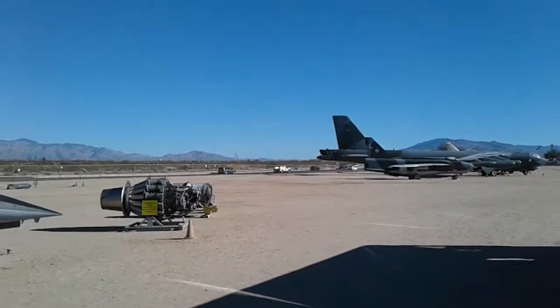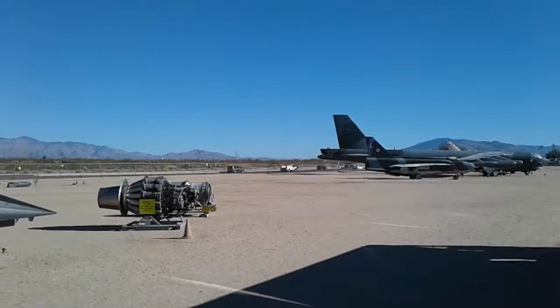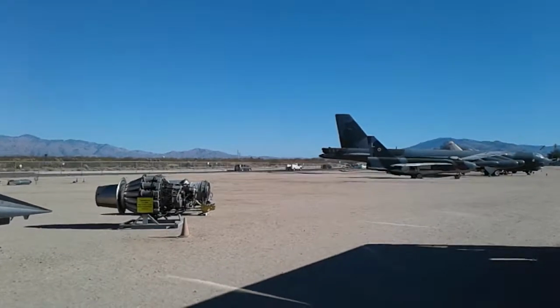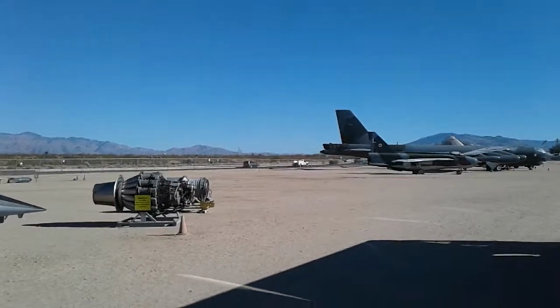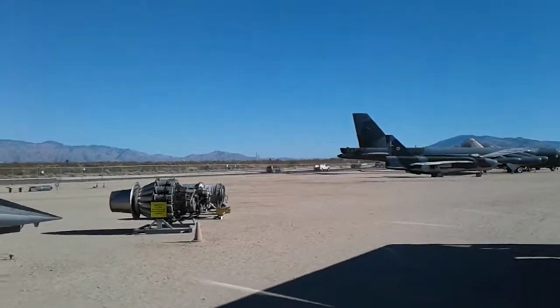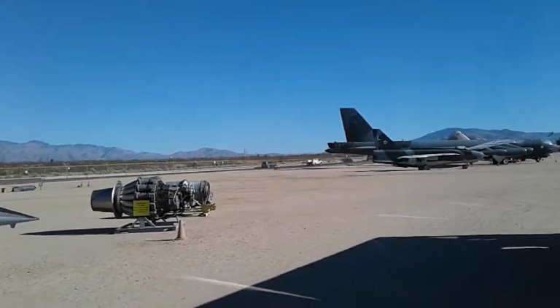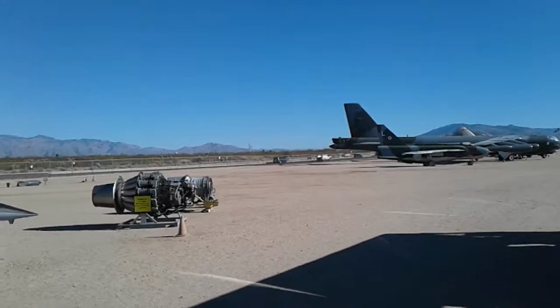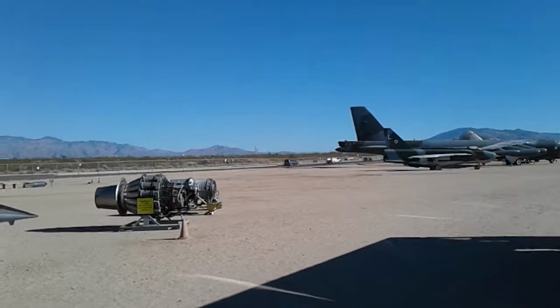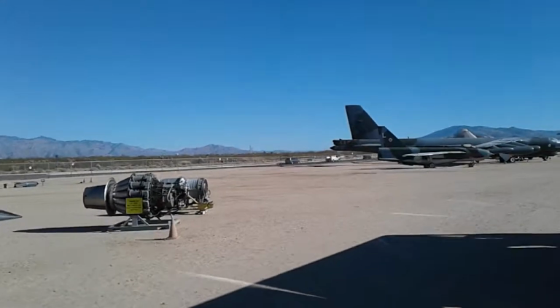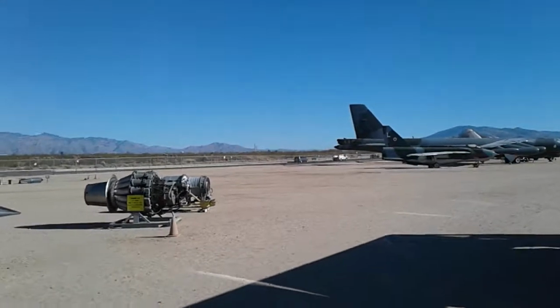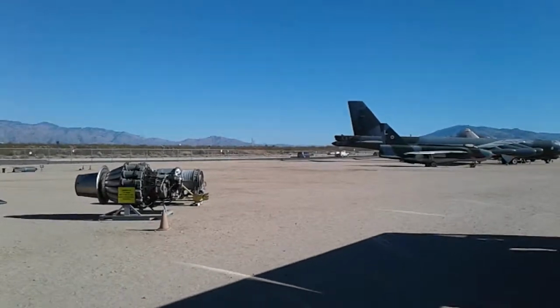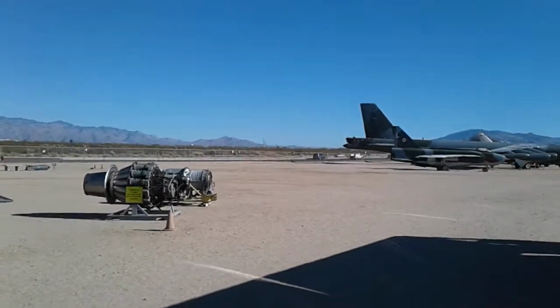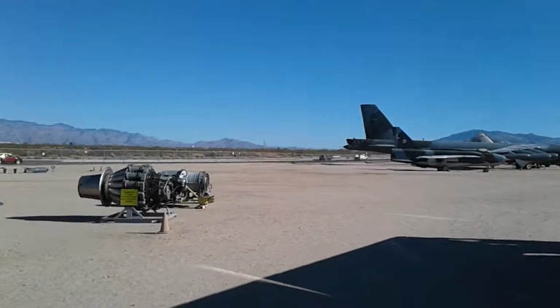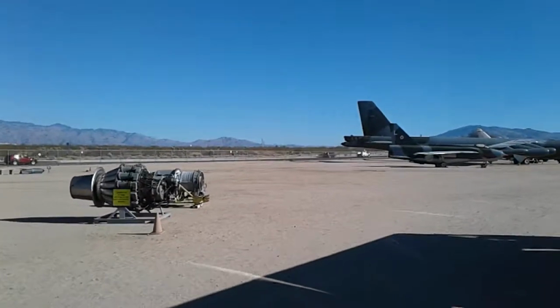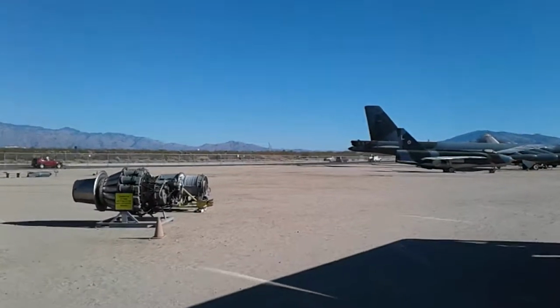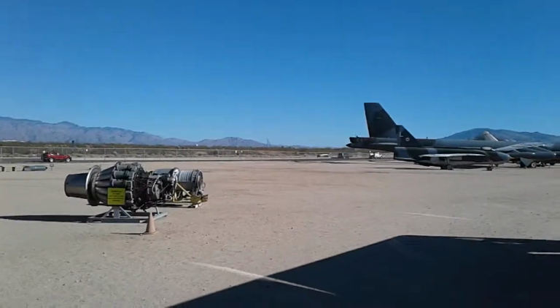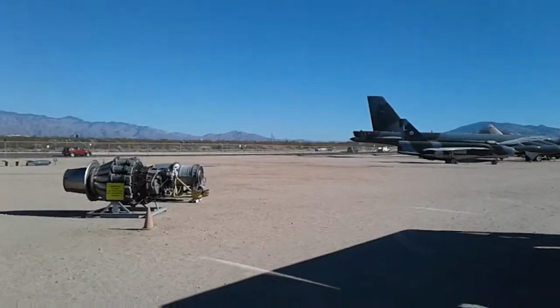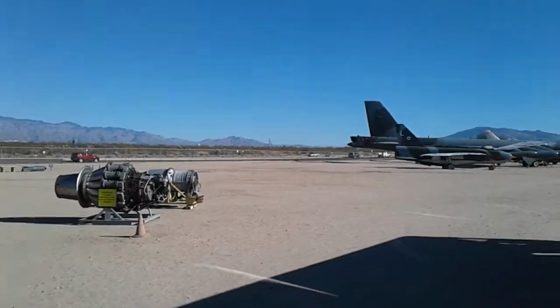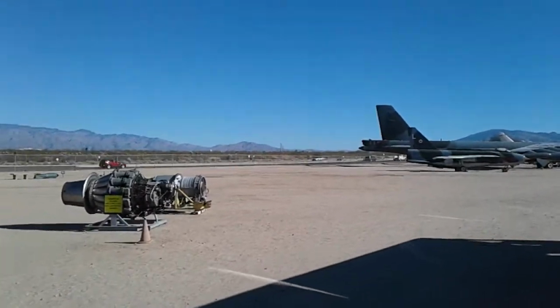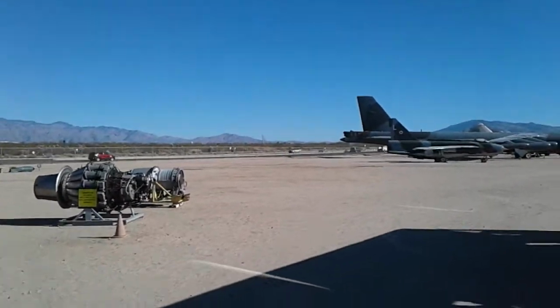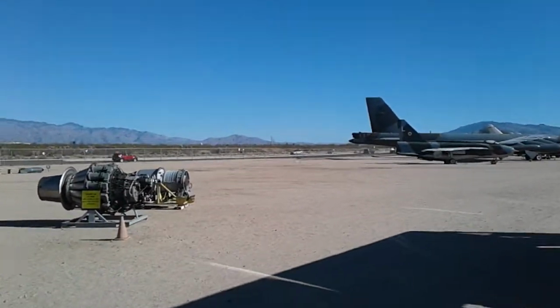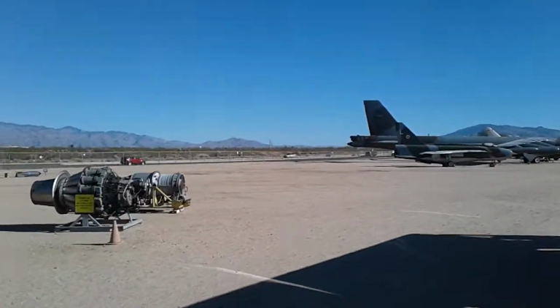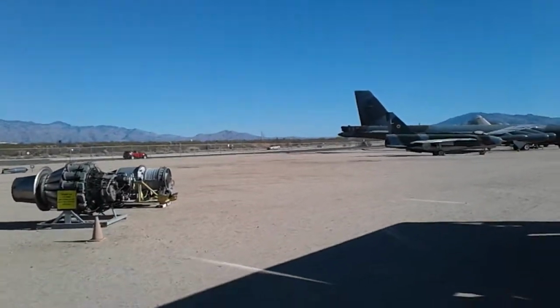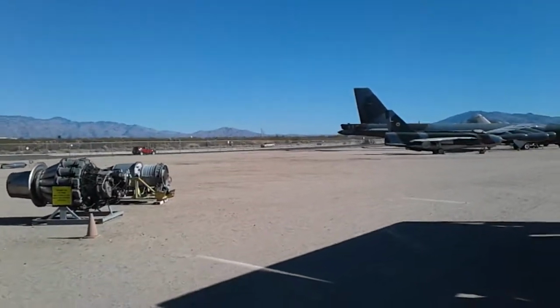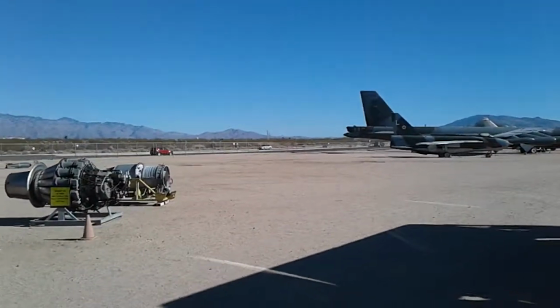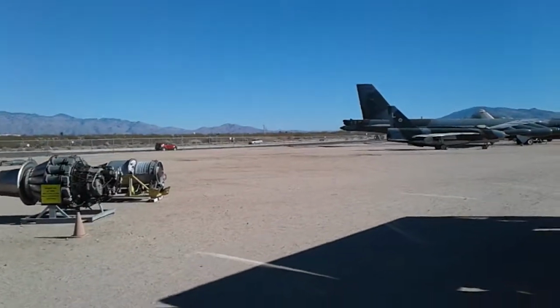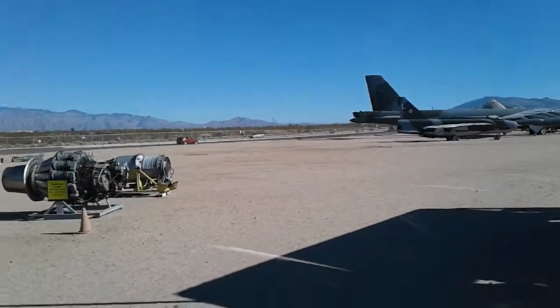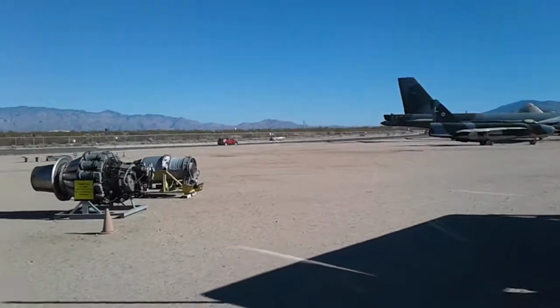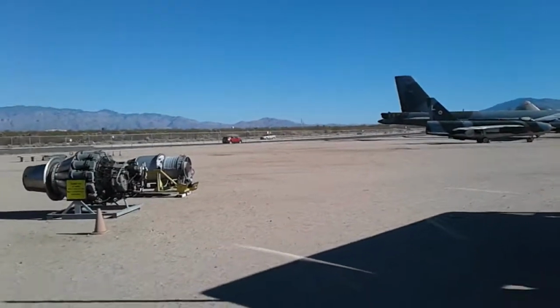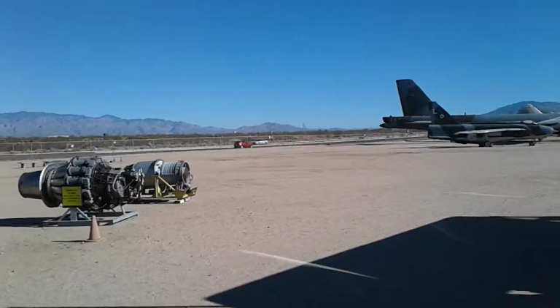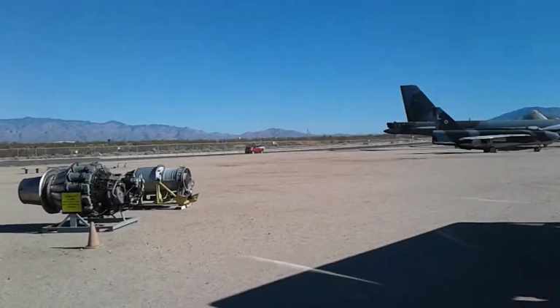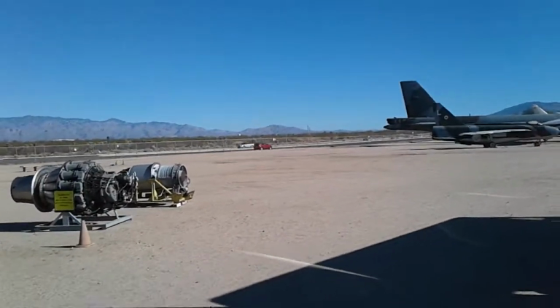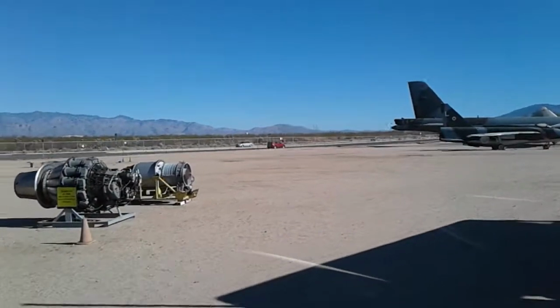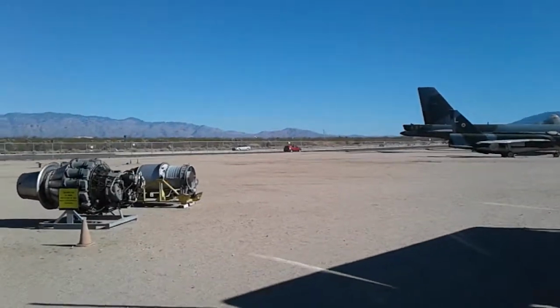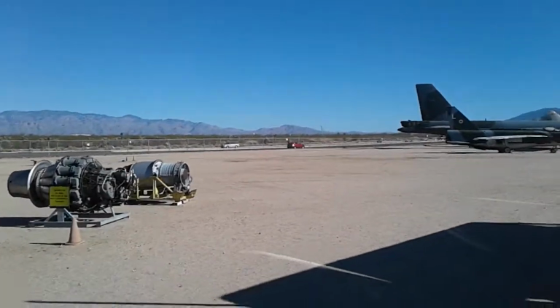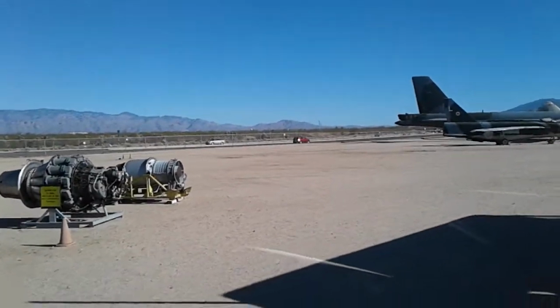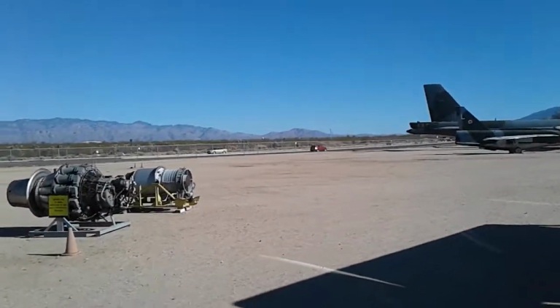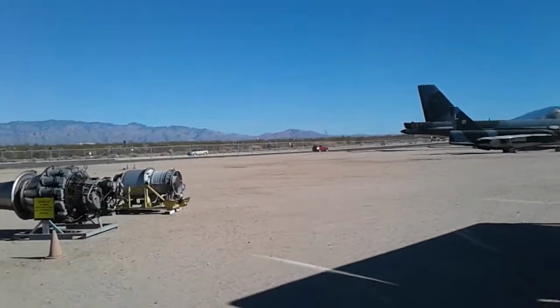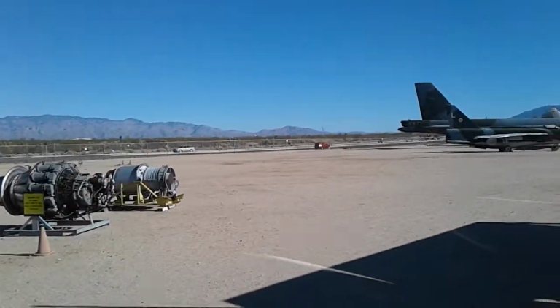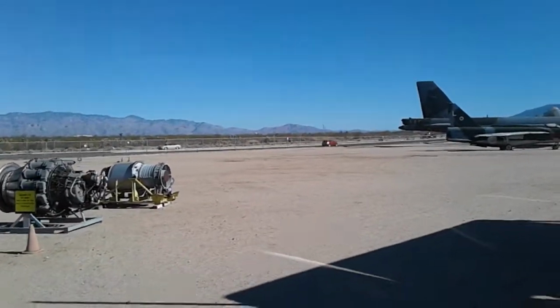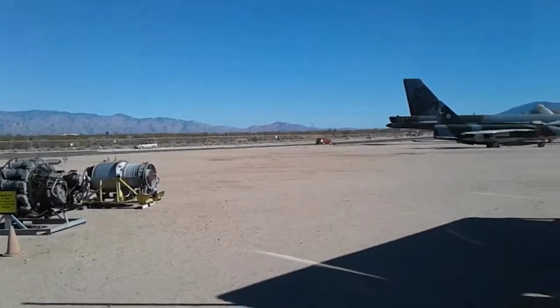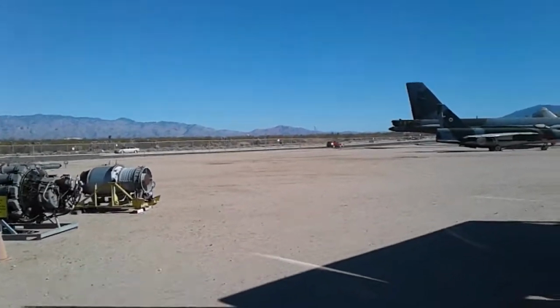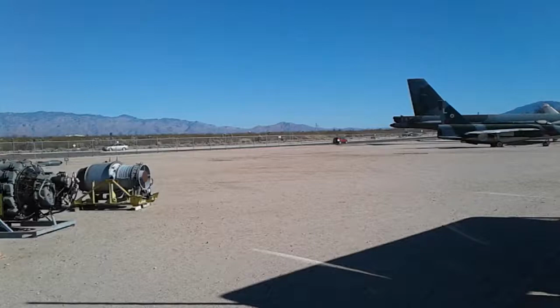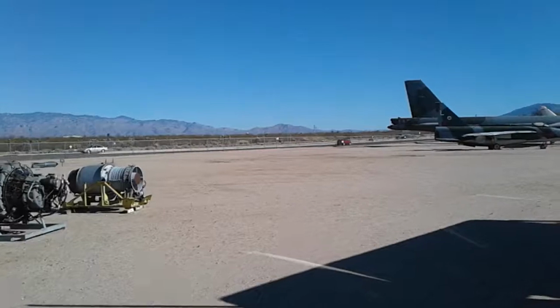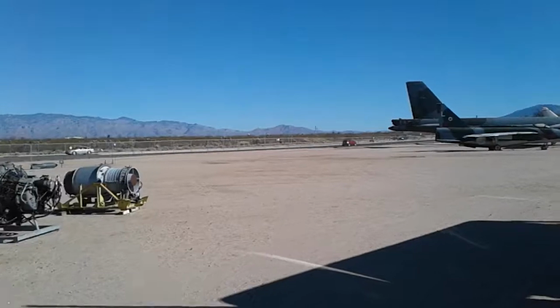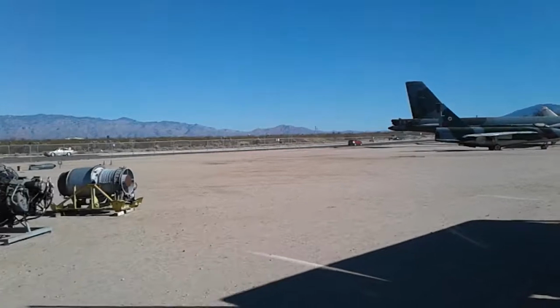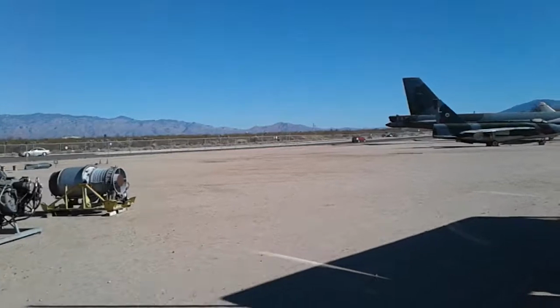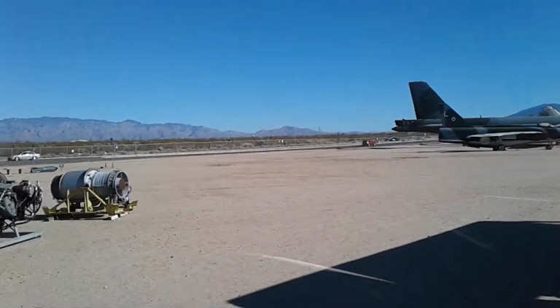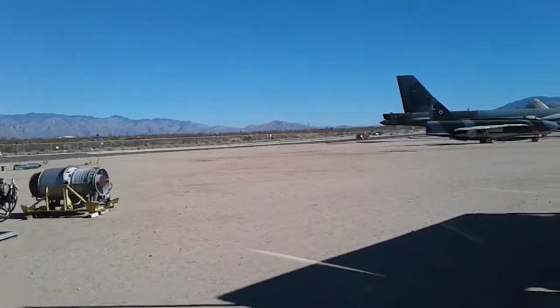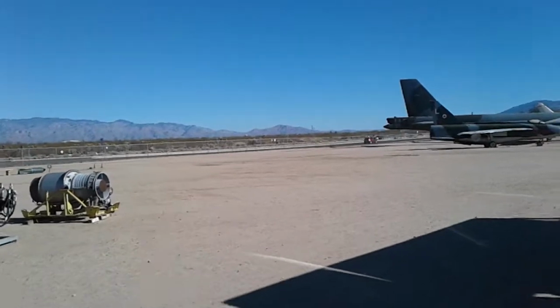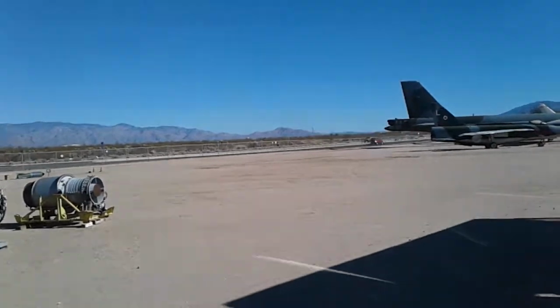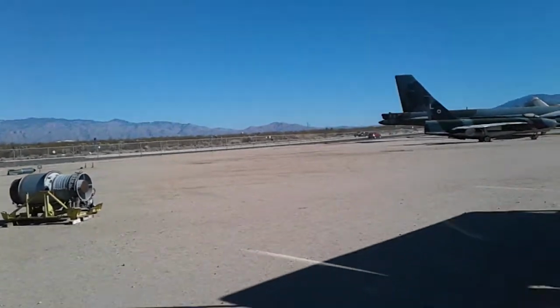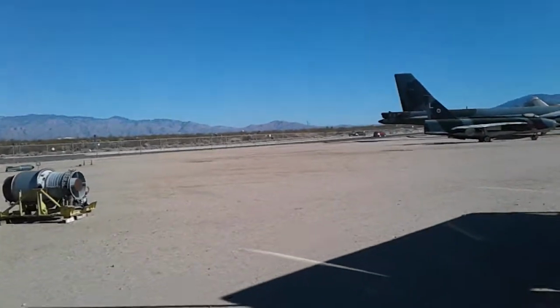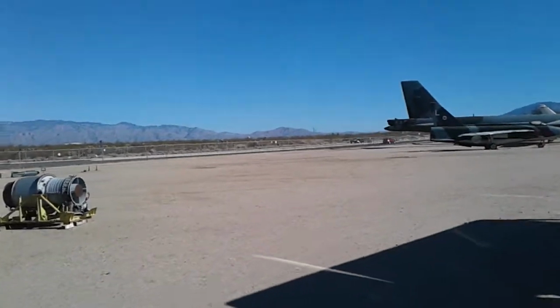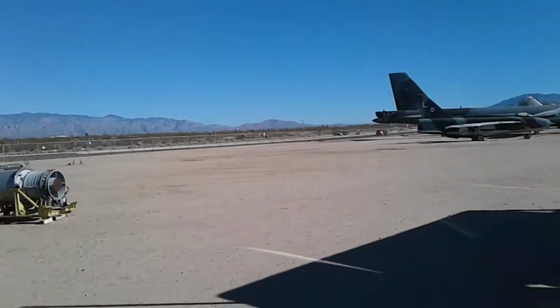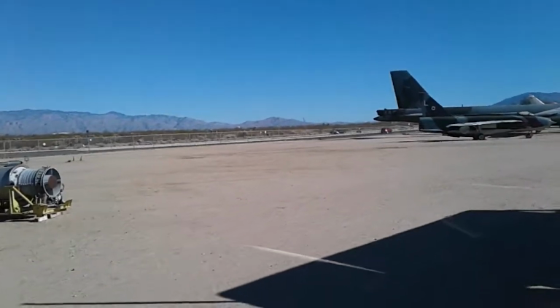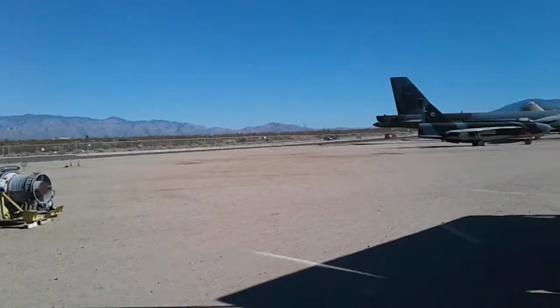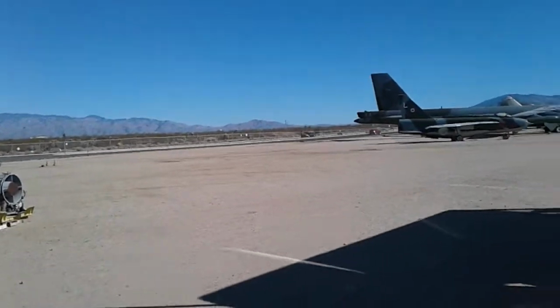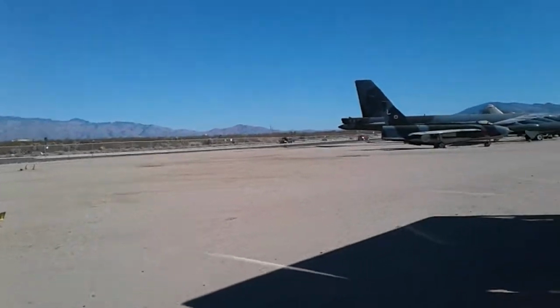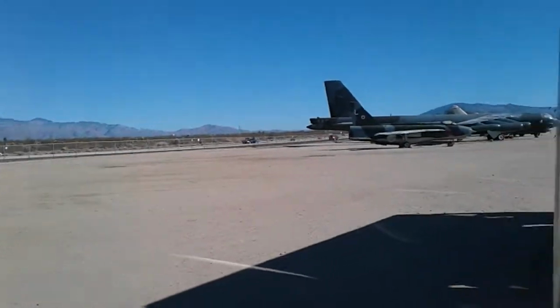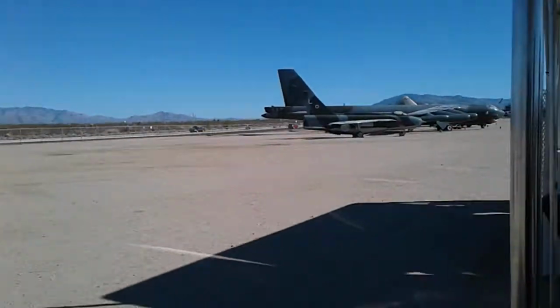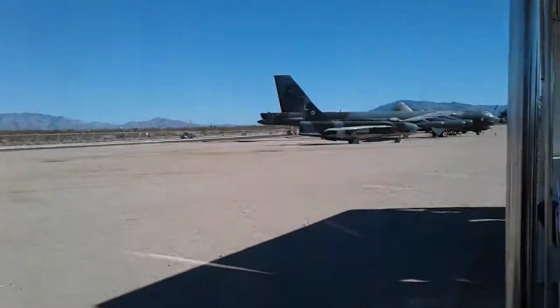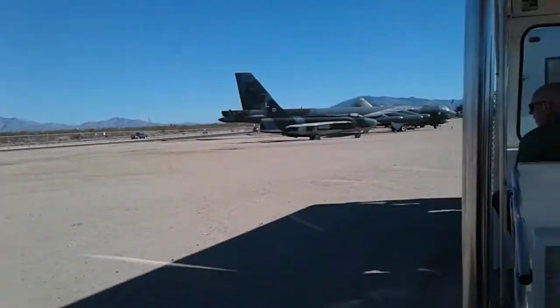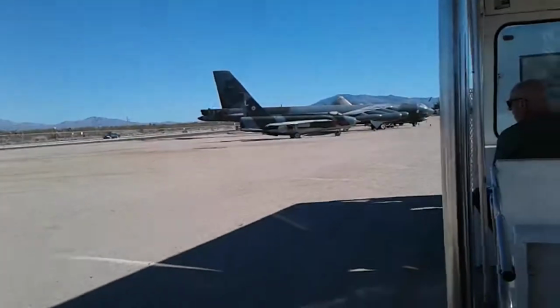And a couple of old engines on display — the first one is a reciprocating engine, and the other one's a turbojet engine sitting on the left, just to give you an idea of what they look like.